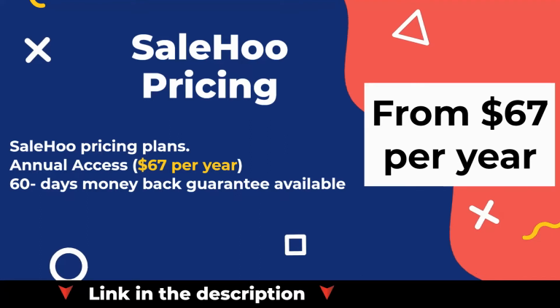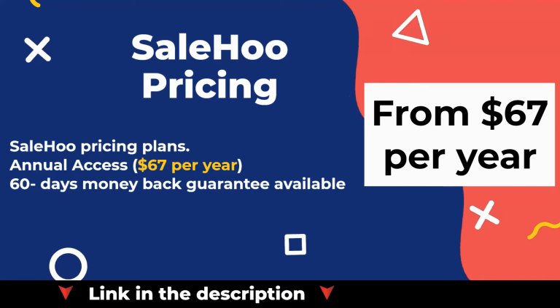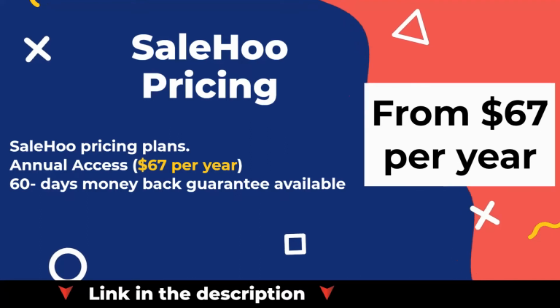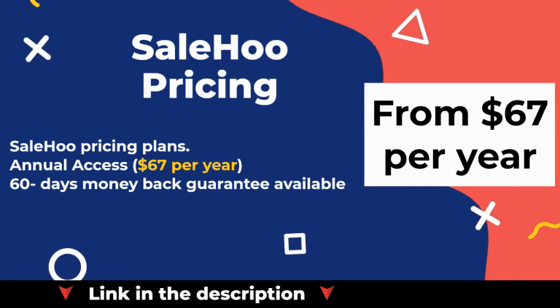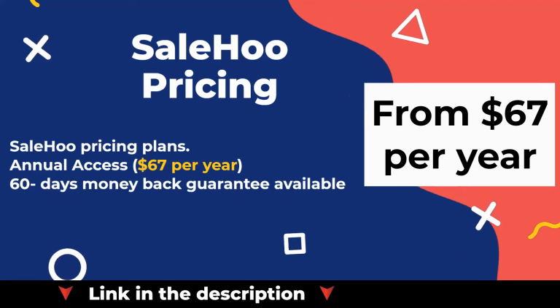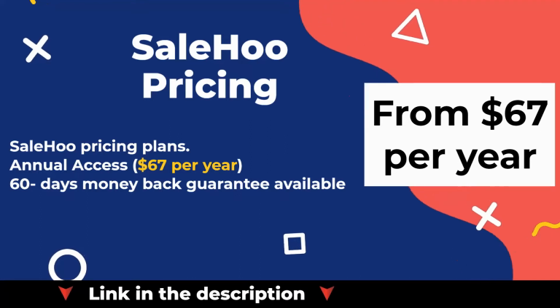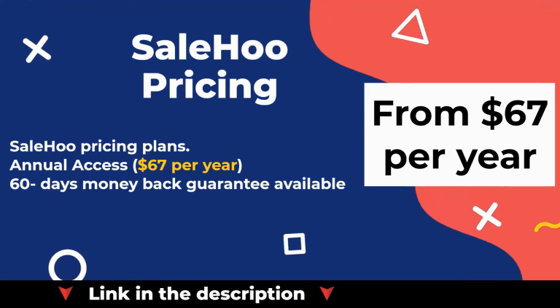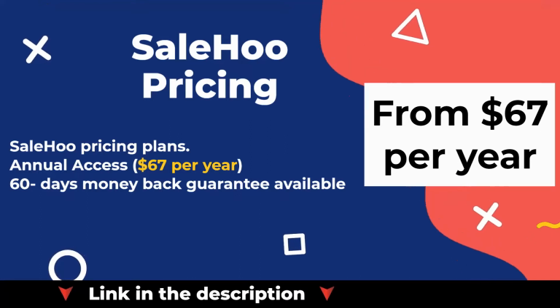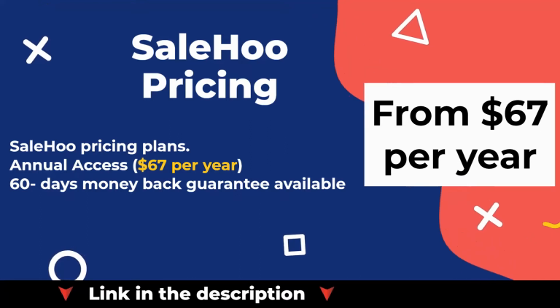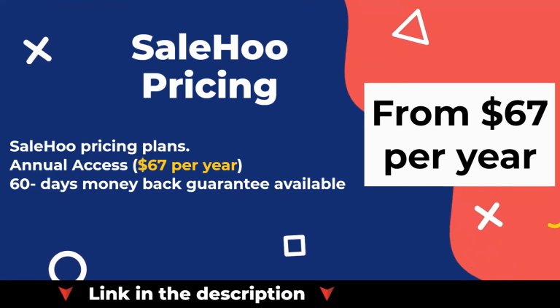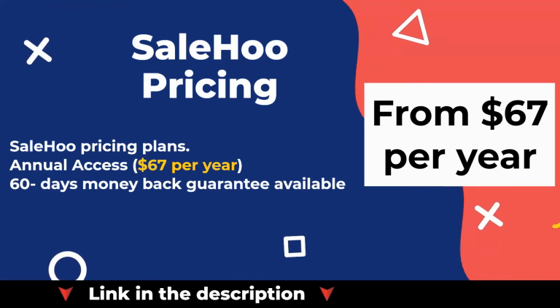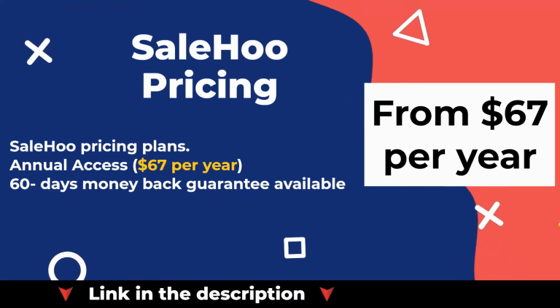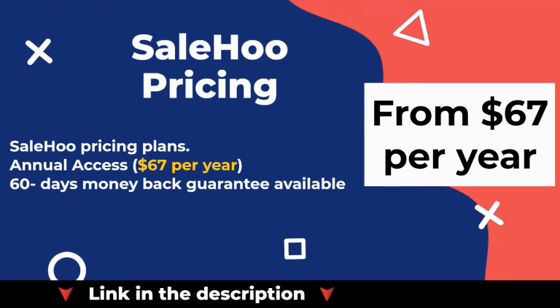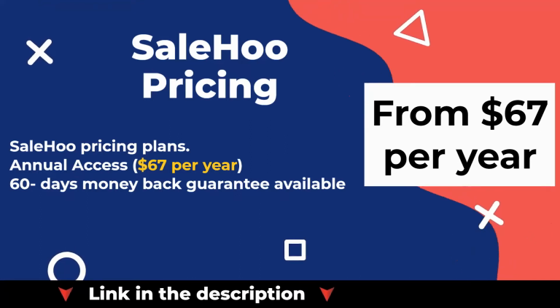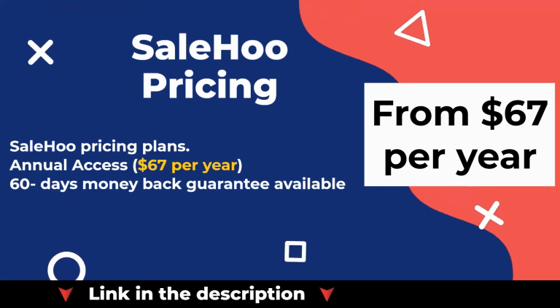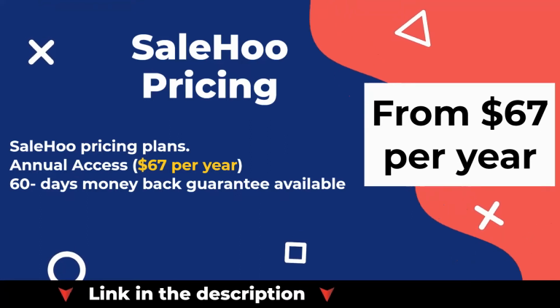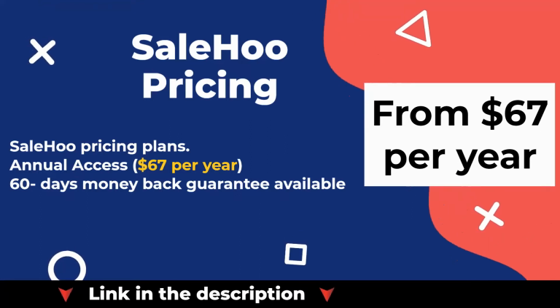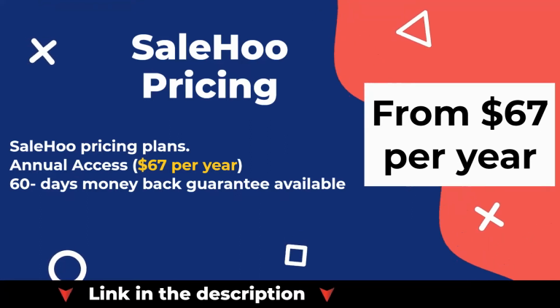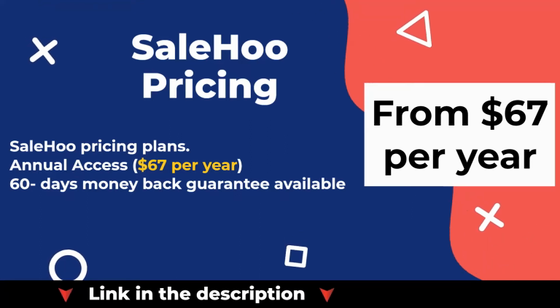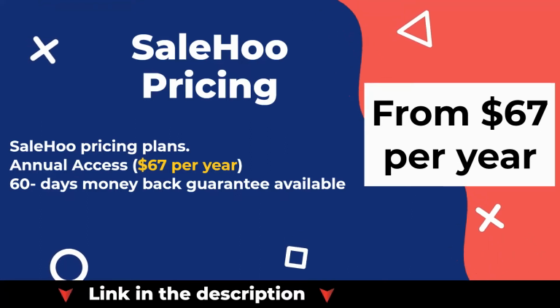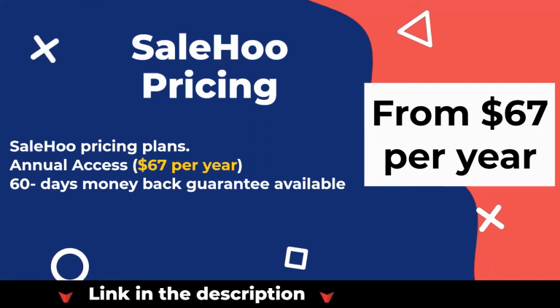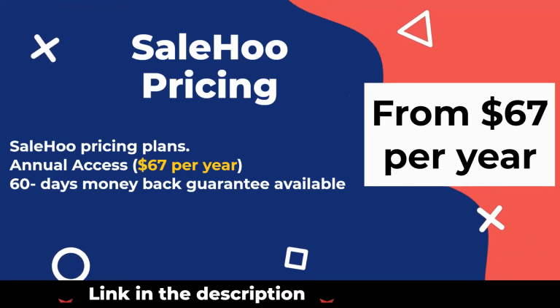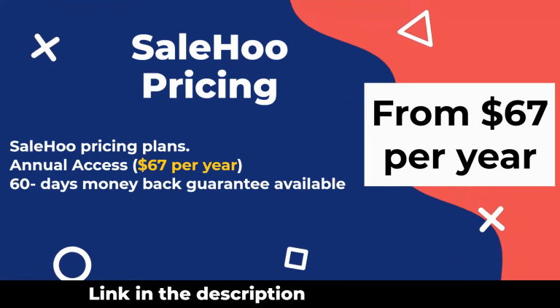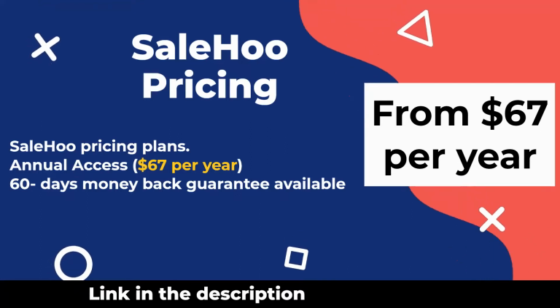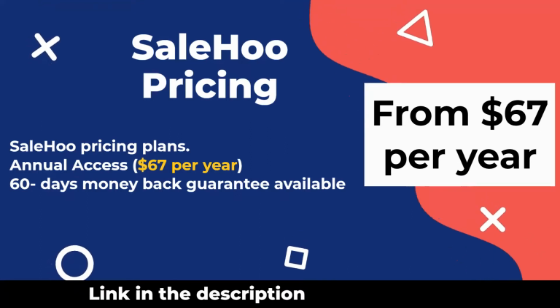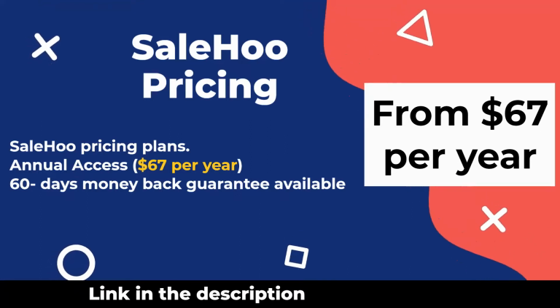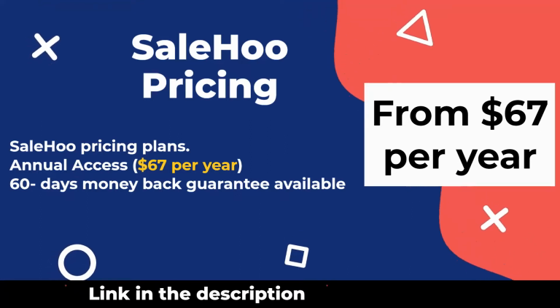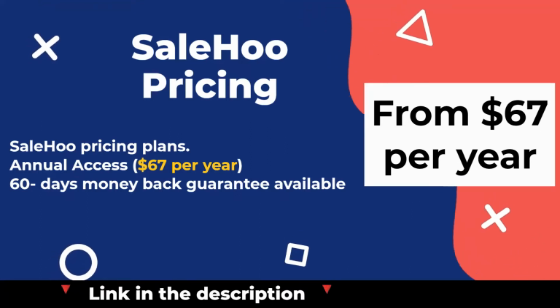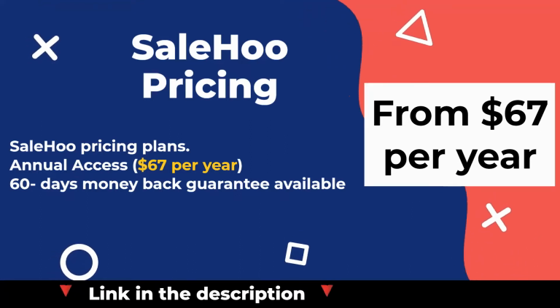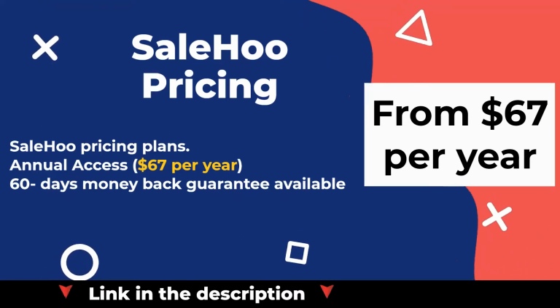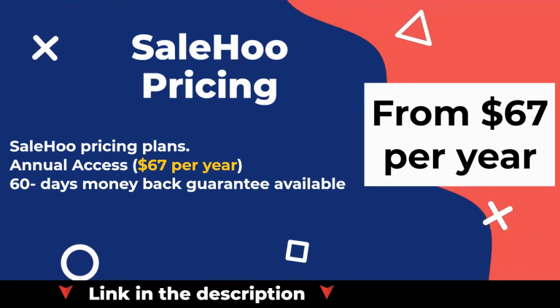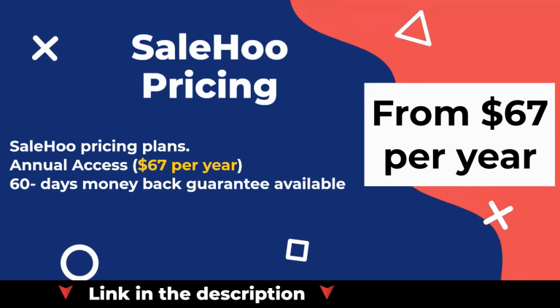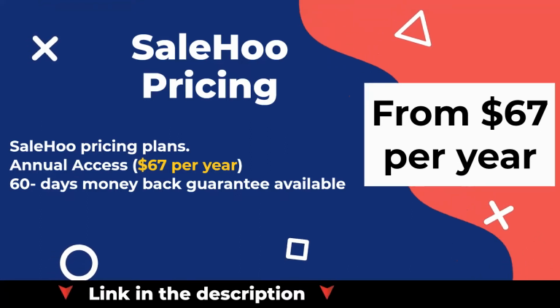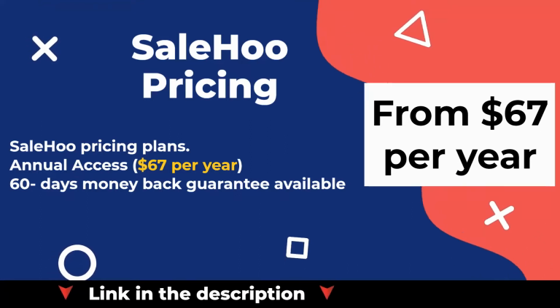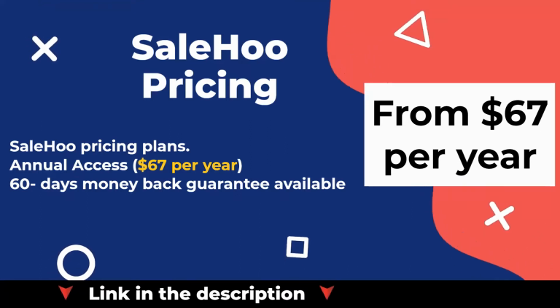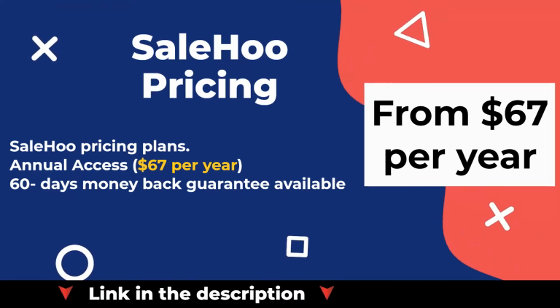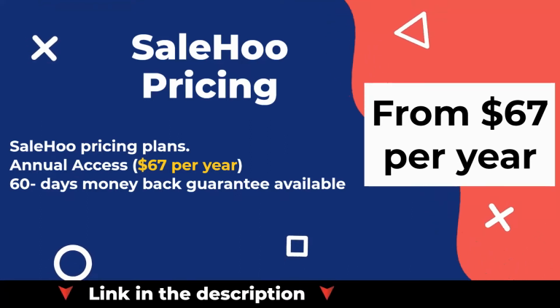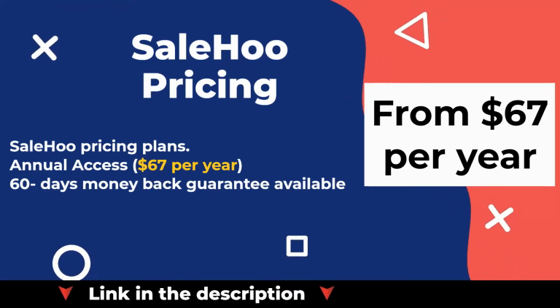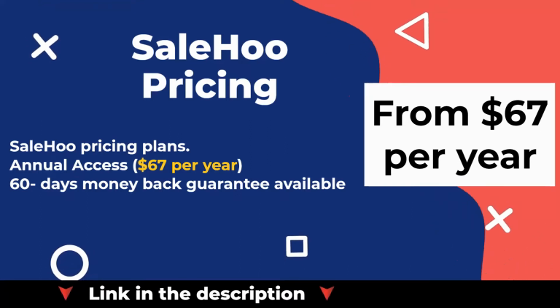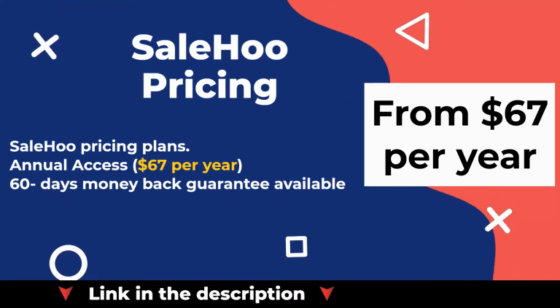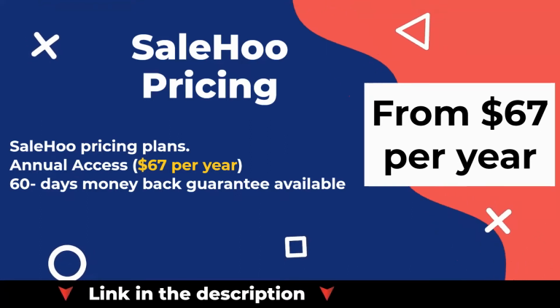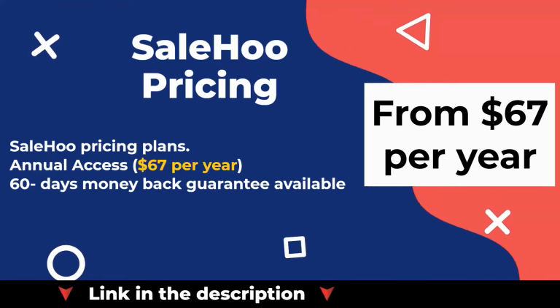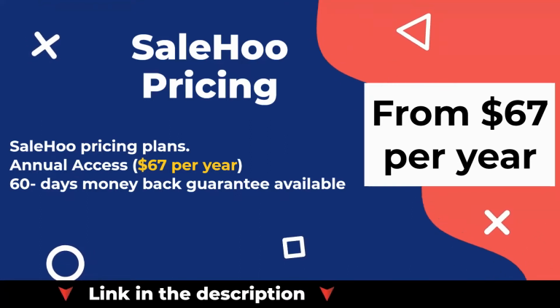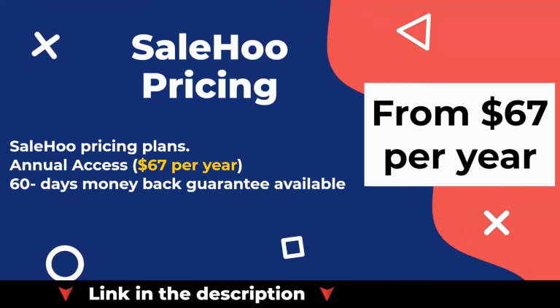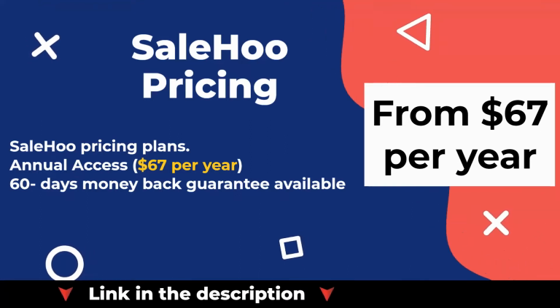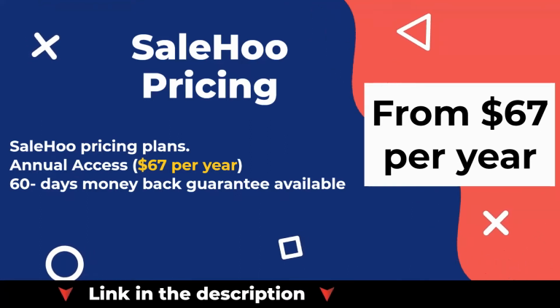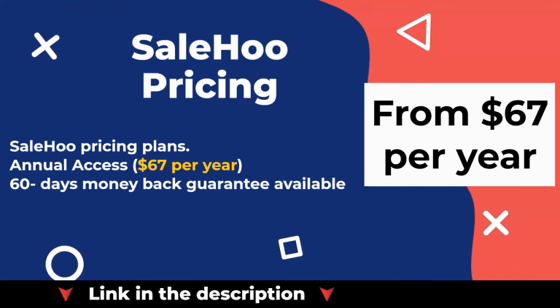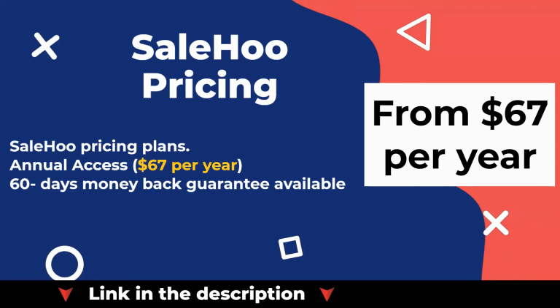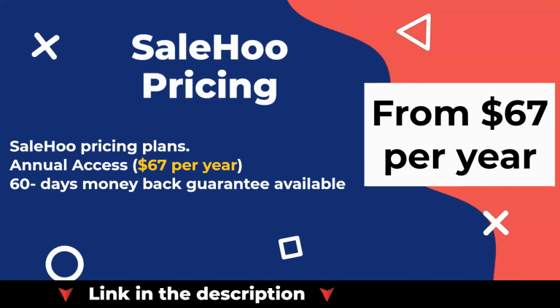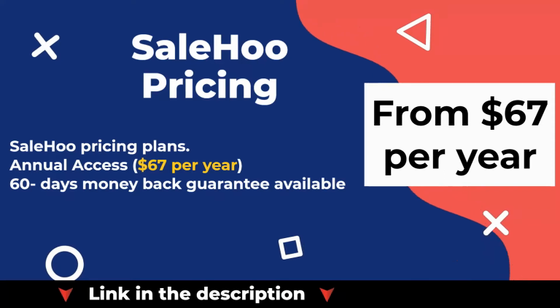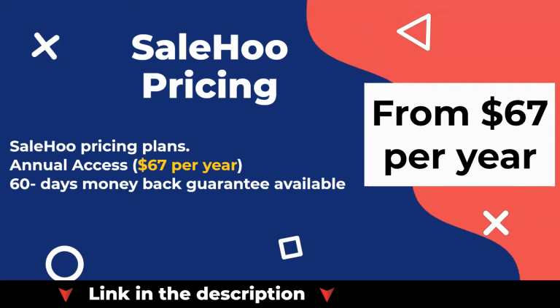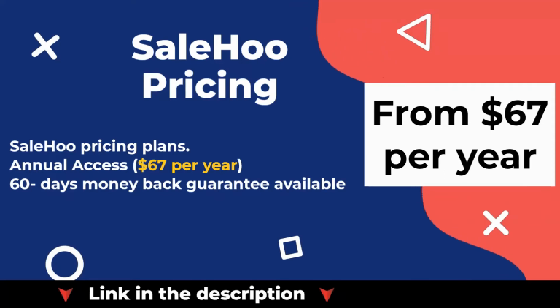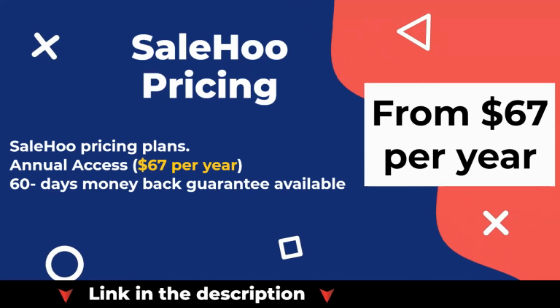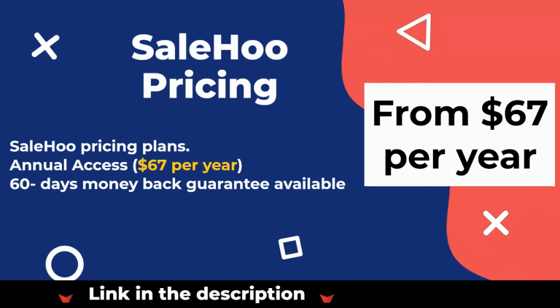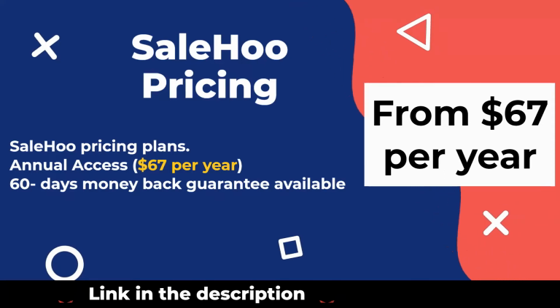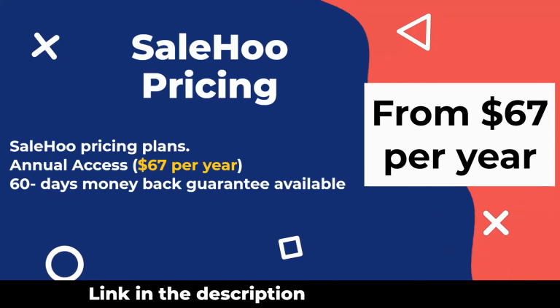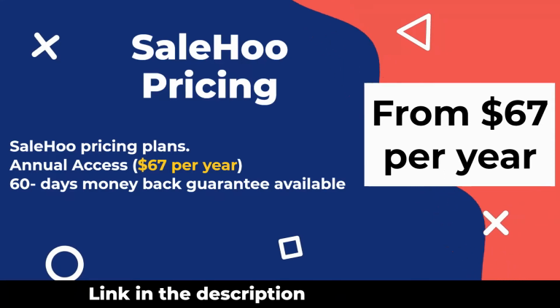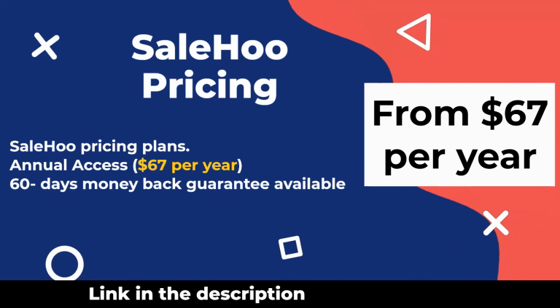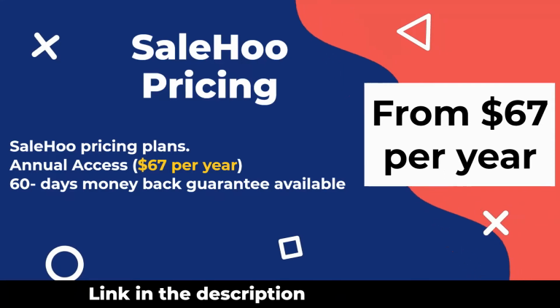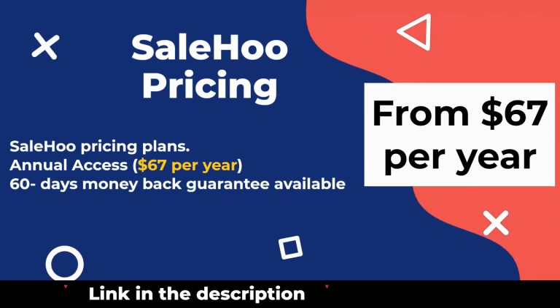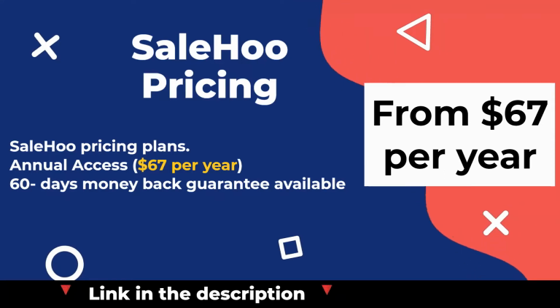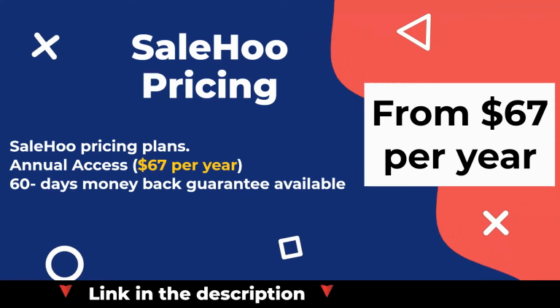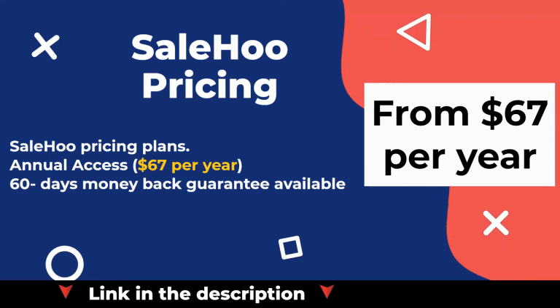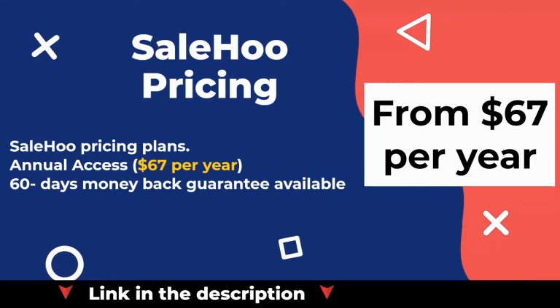SaleHoo pricing plans: annual access at $67 per year, with a 60-day money-back guarantee available.